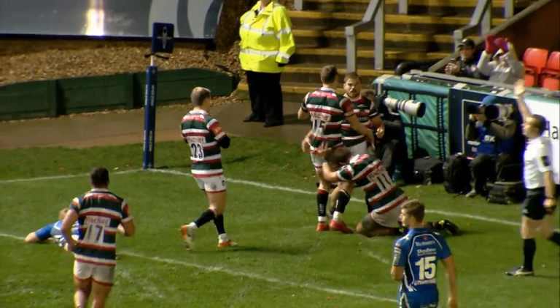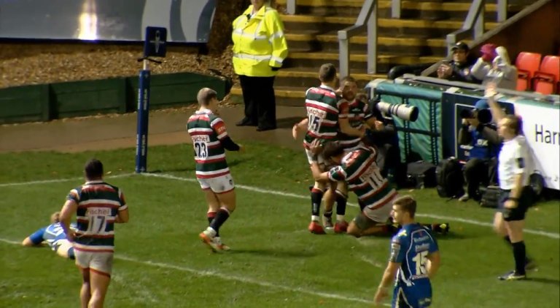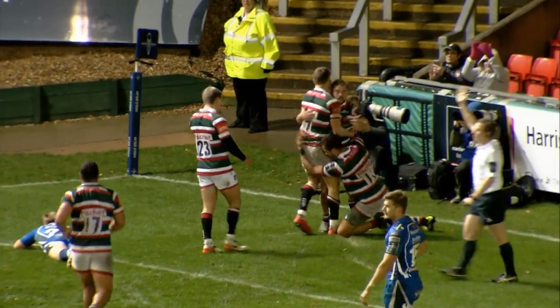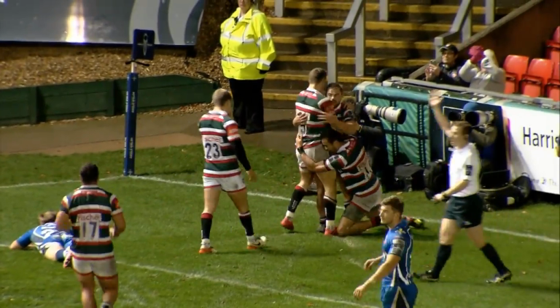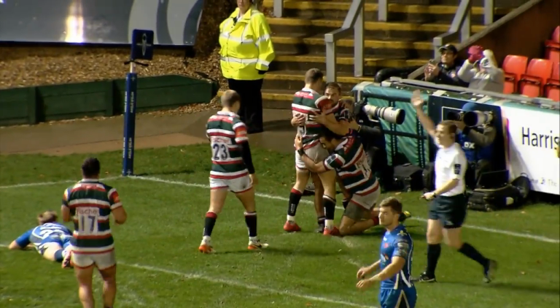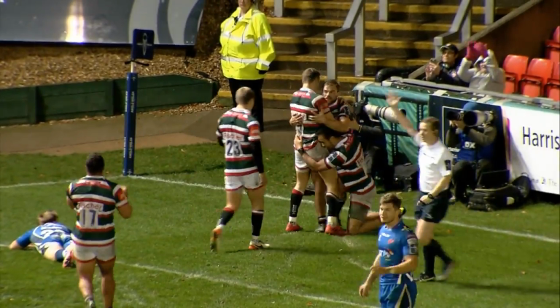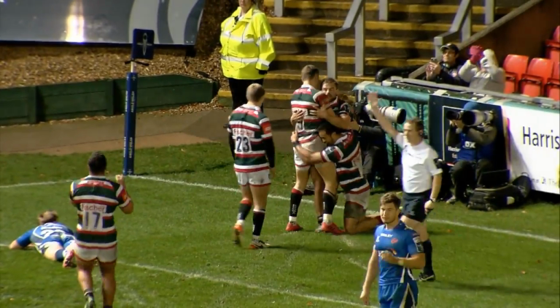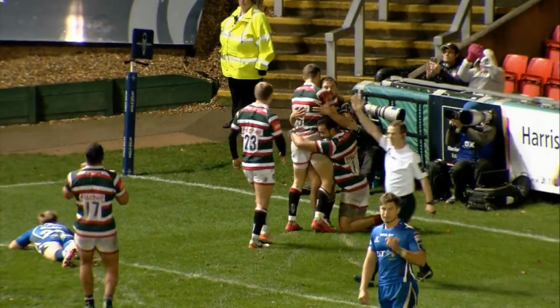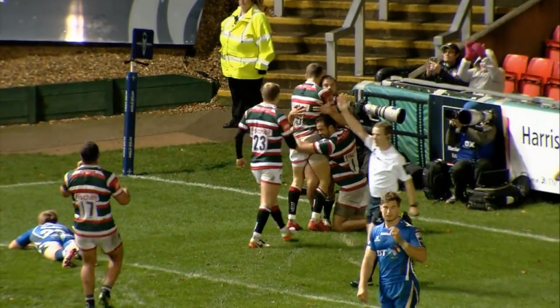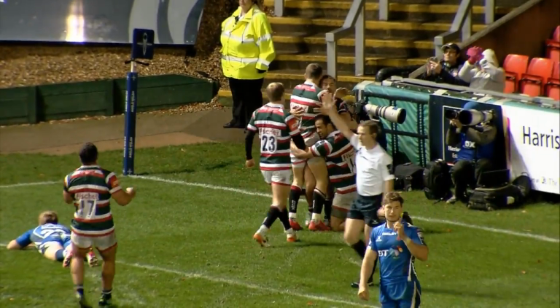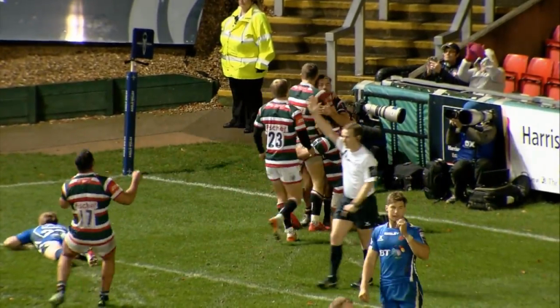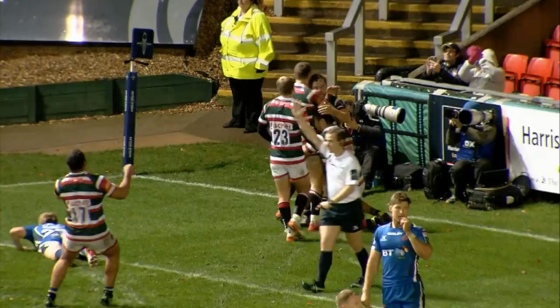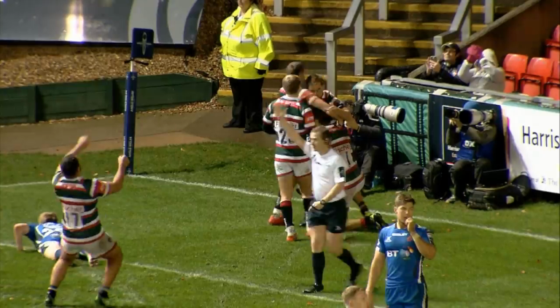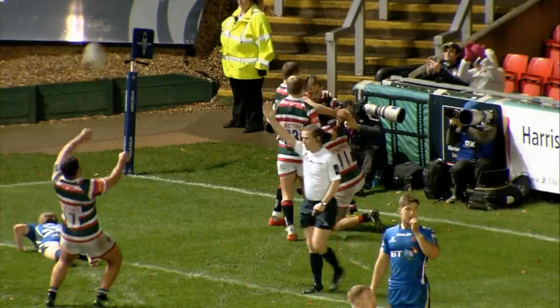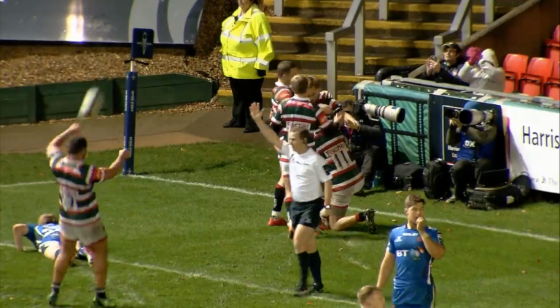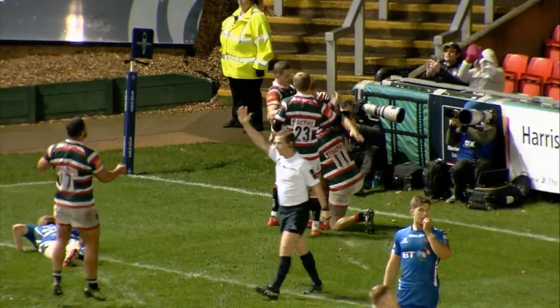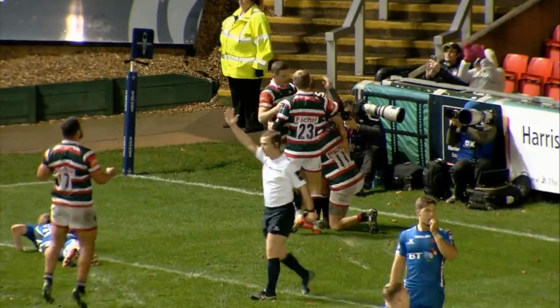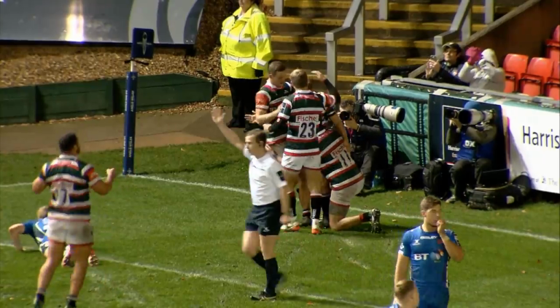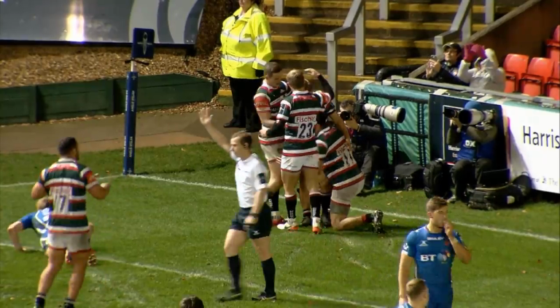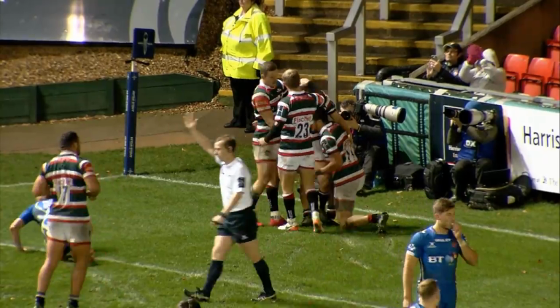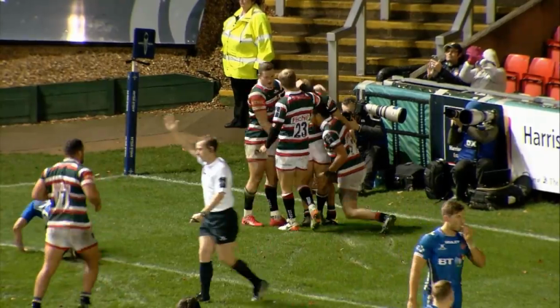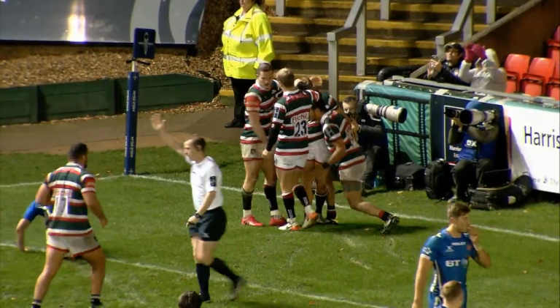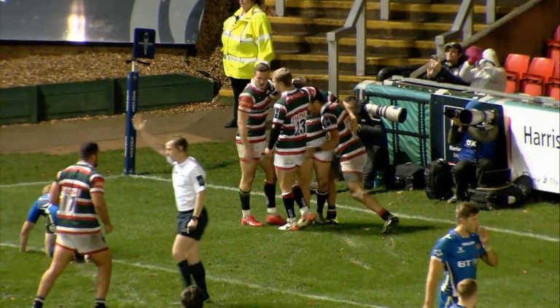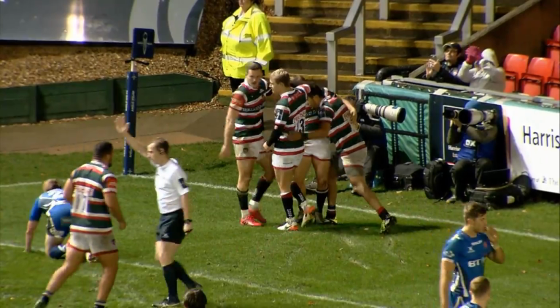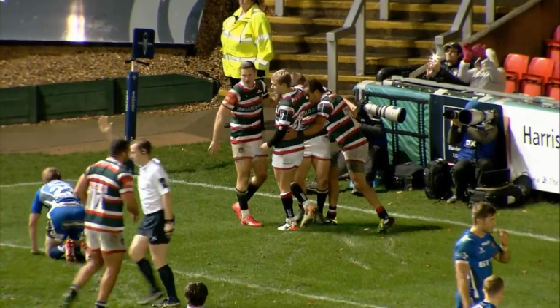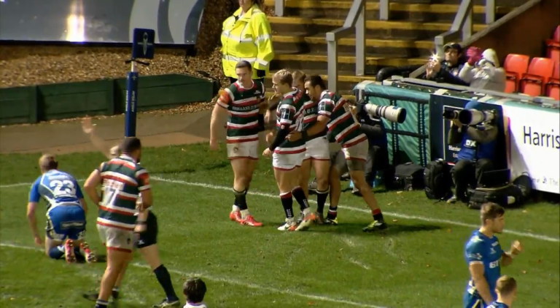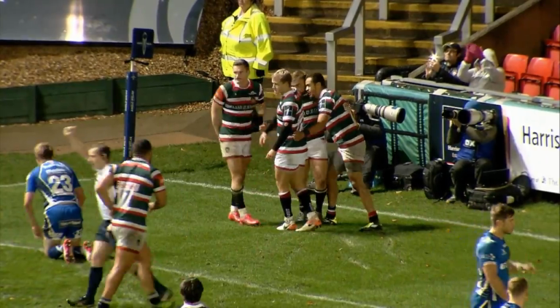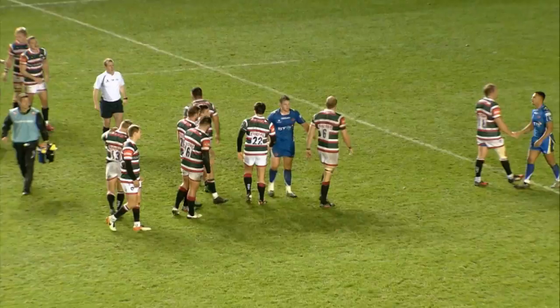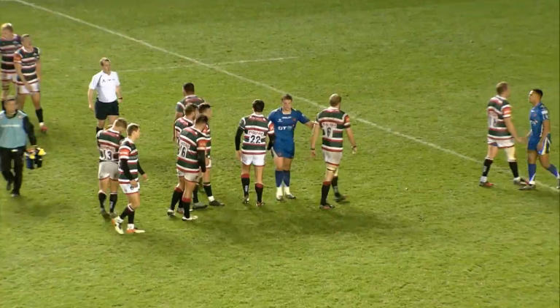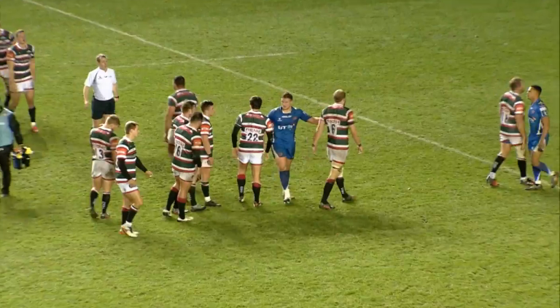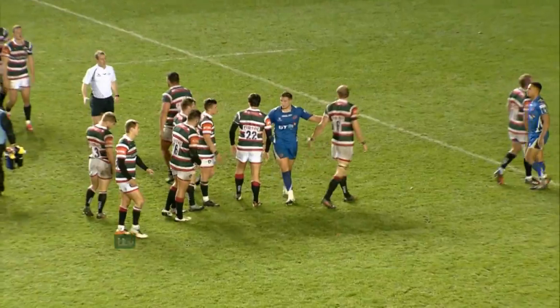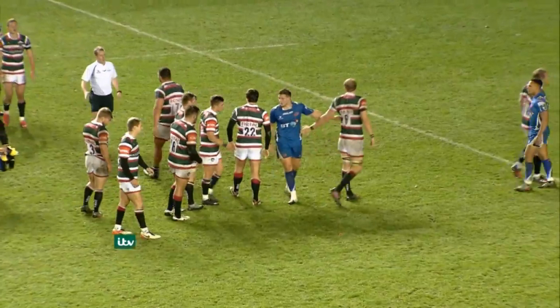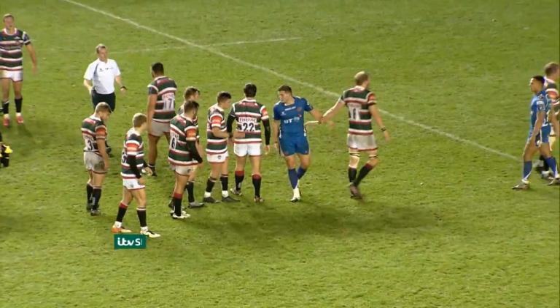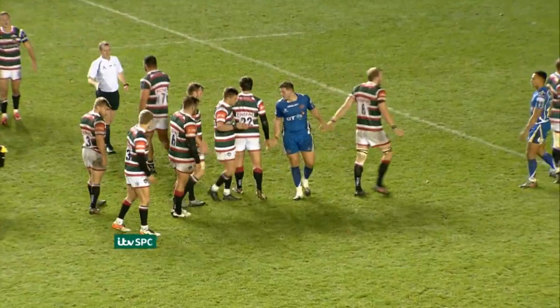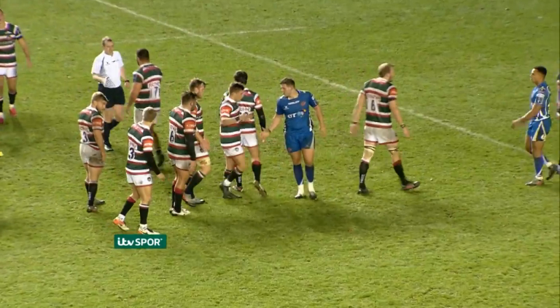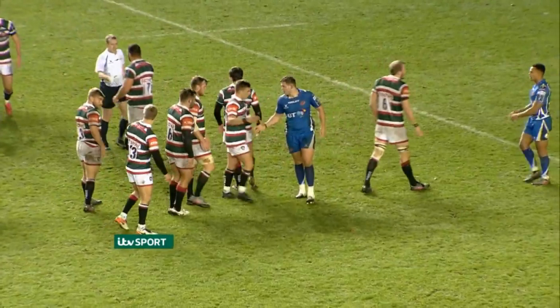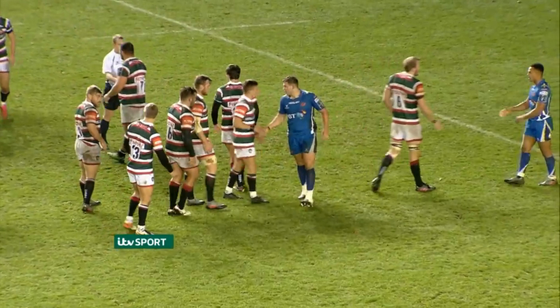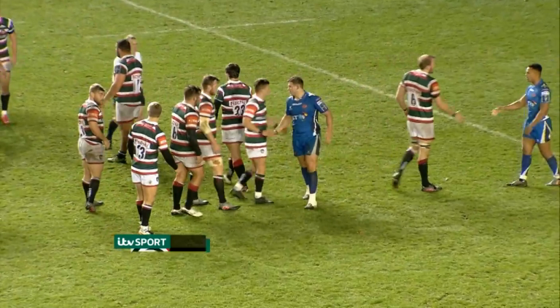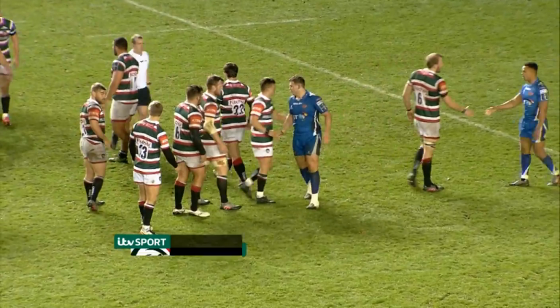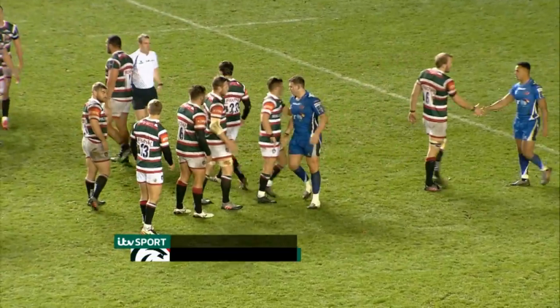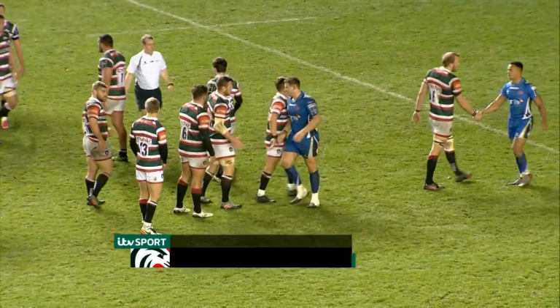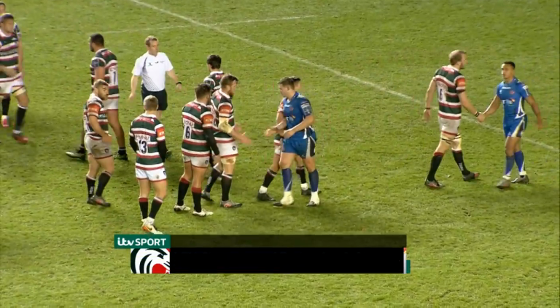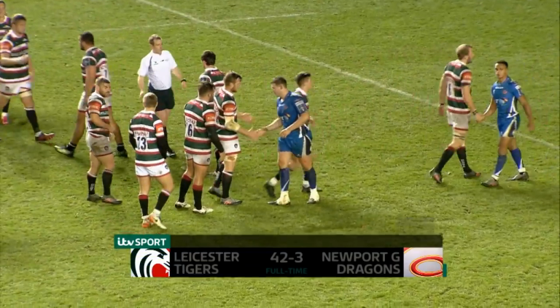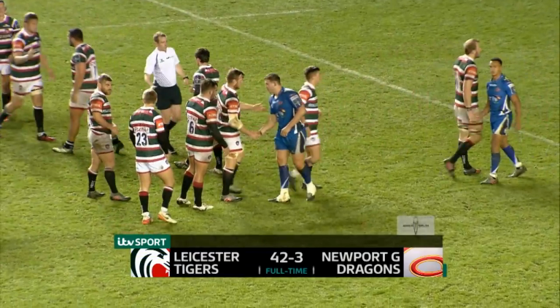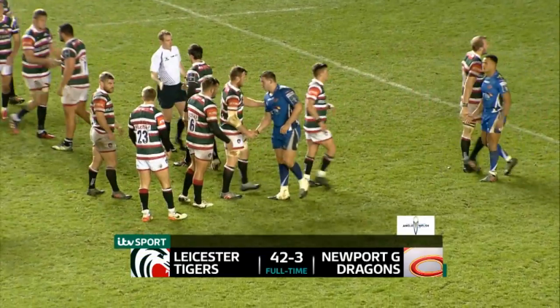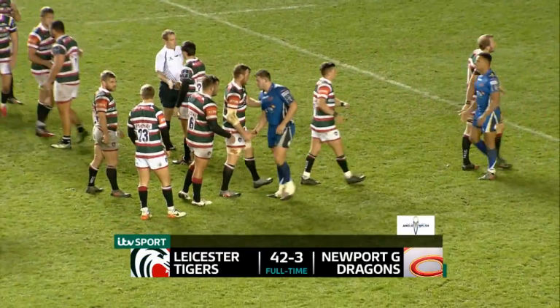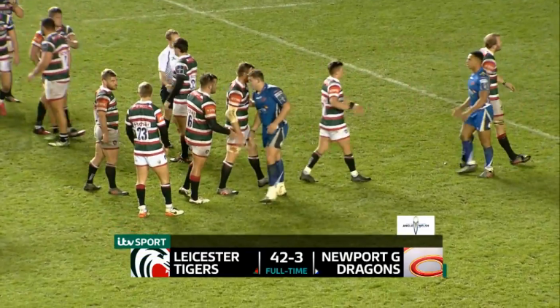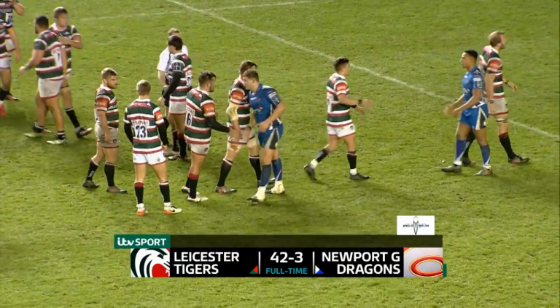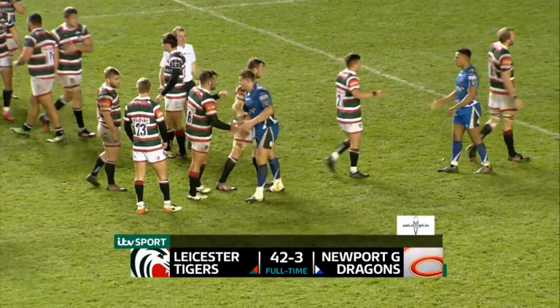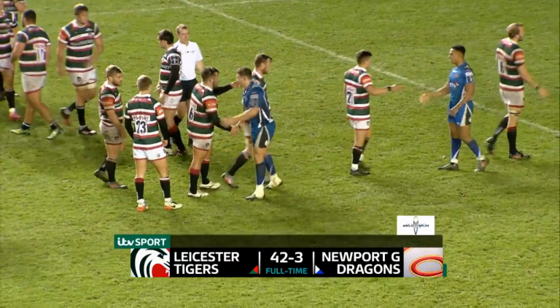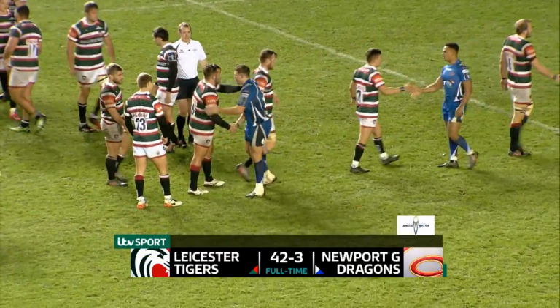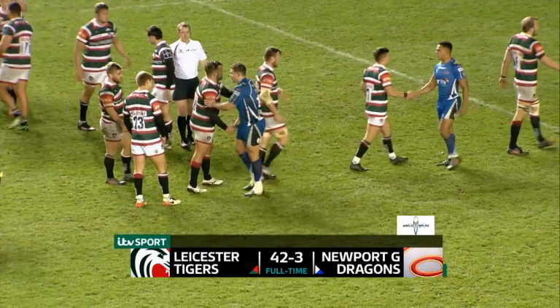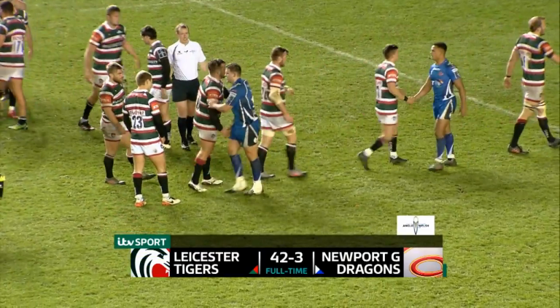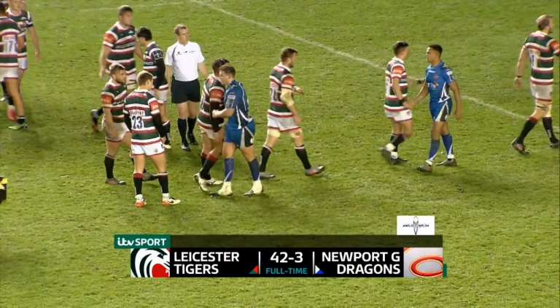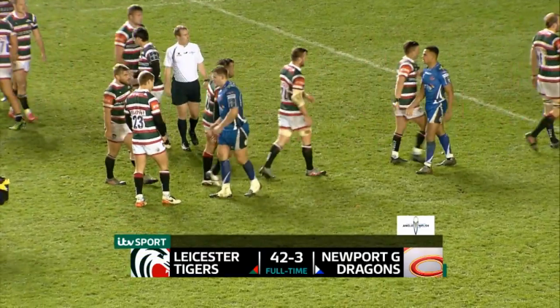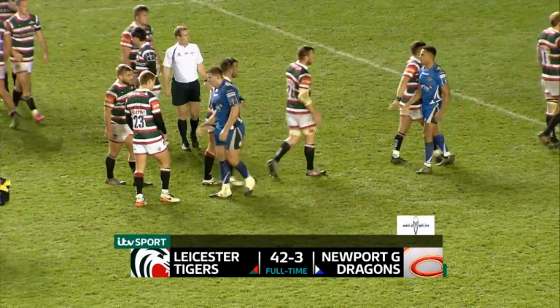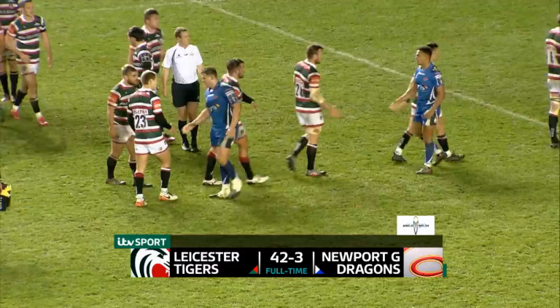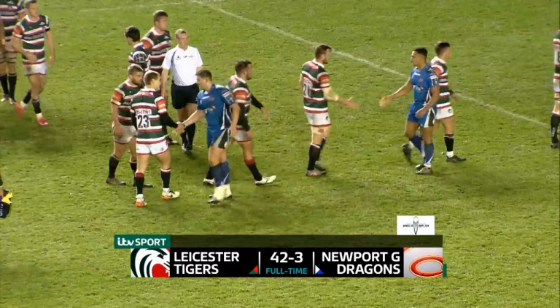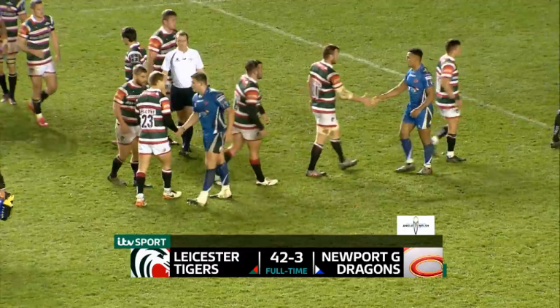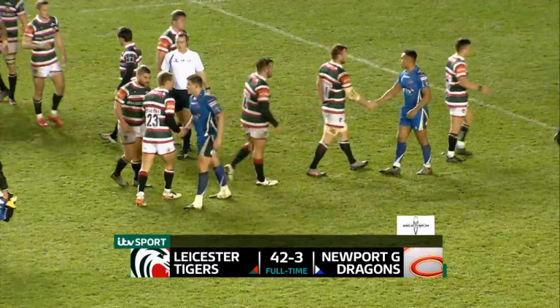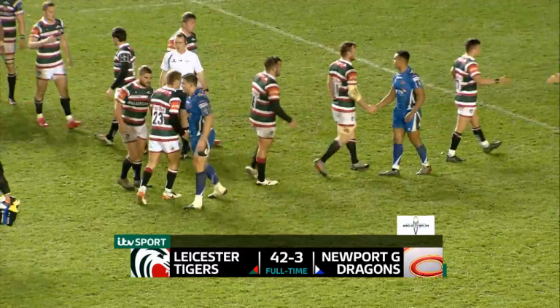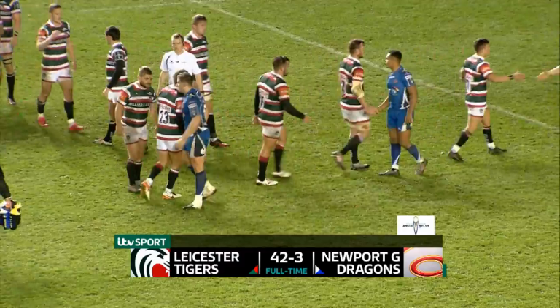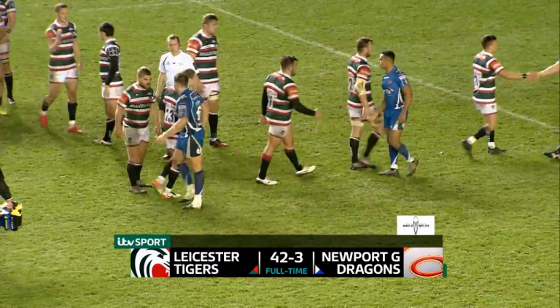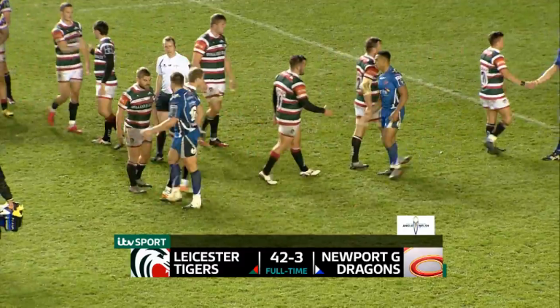A tough introduction for the Dragons then, but this is a strong Leicester side that's clearly taking this season's Anglo Welsh very seriously.